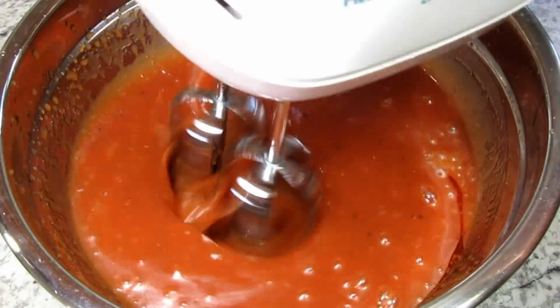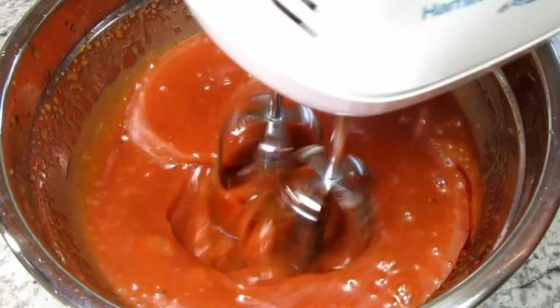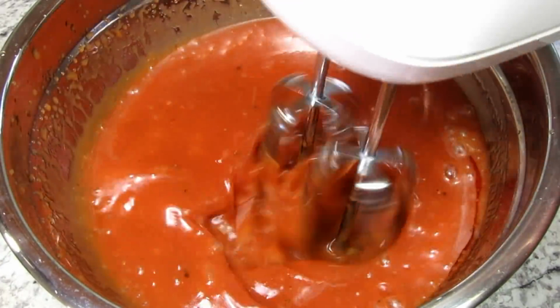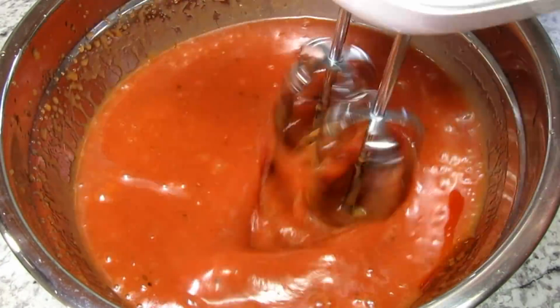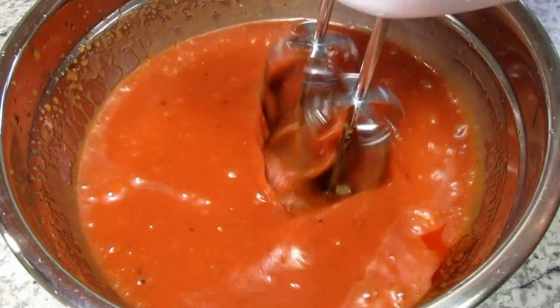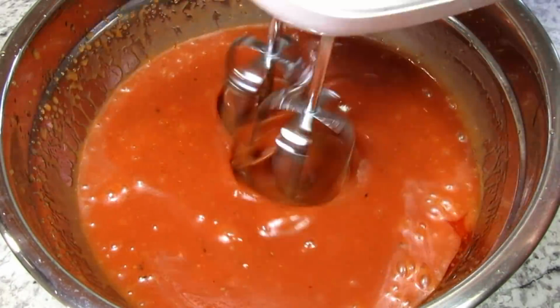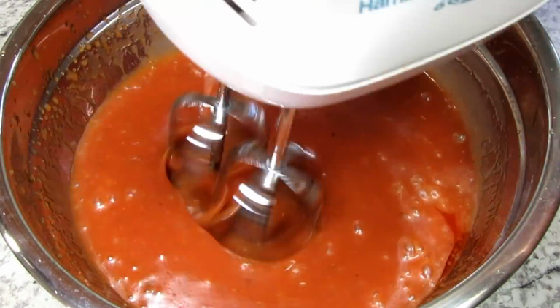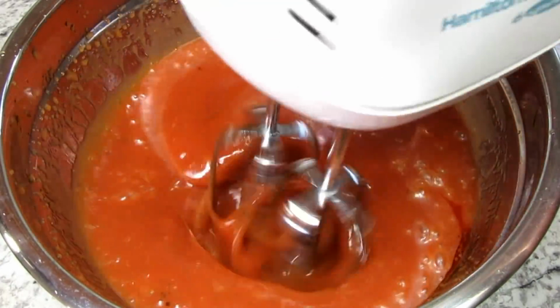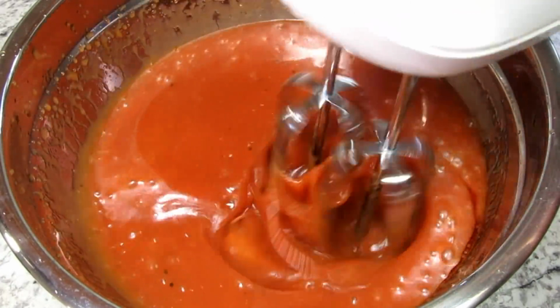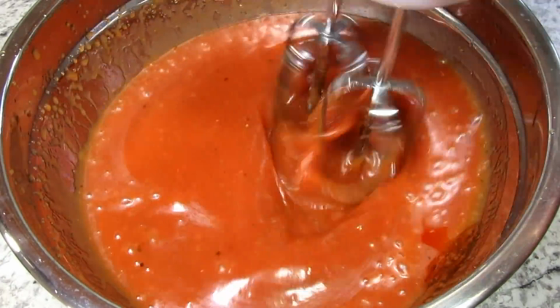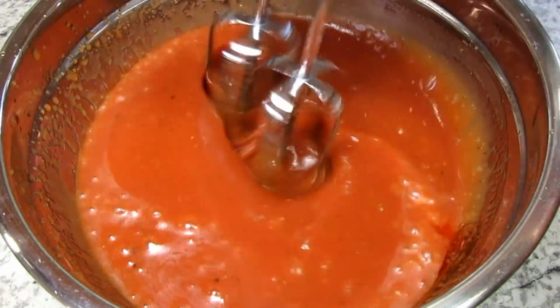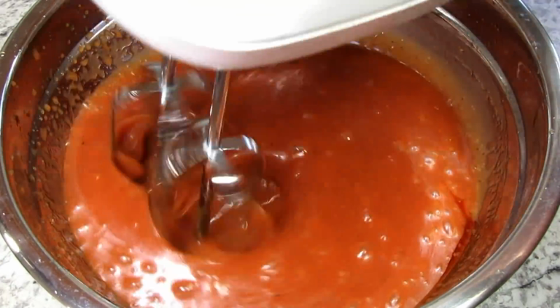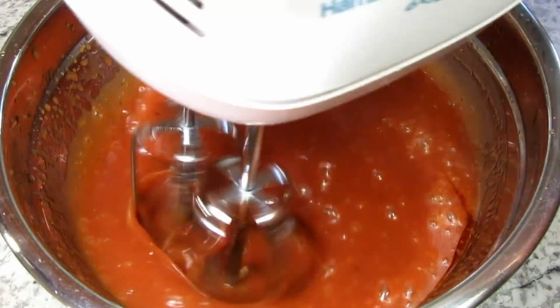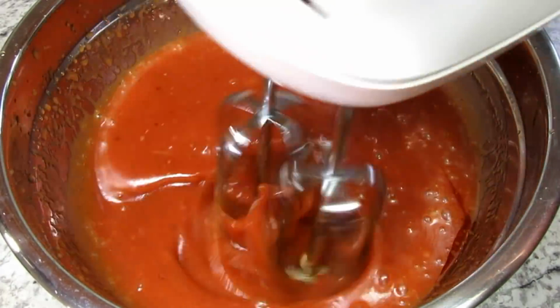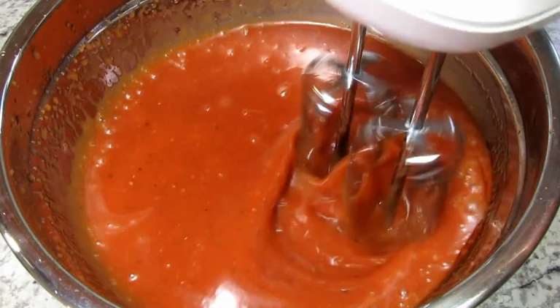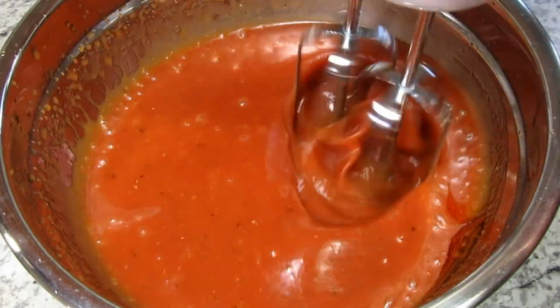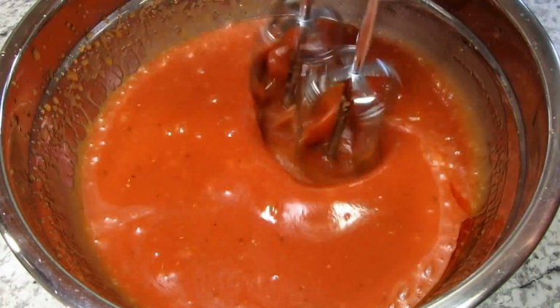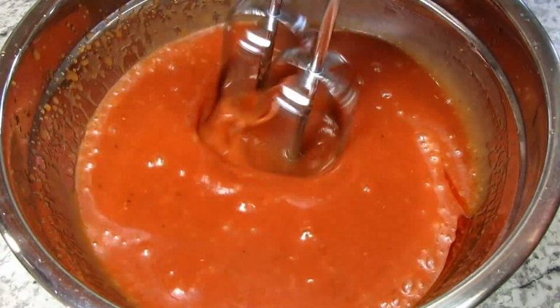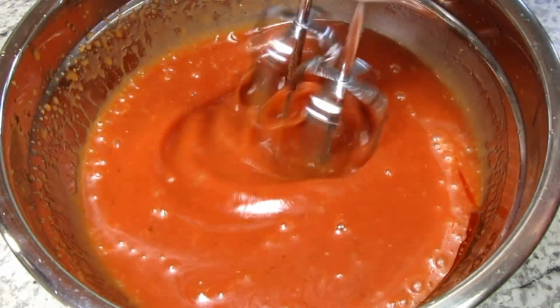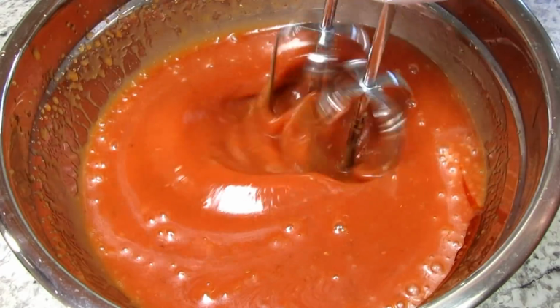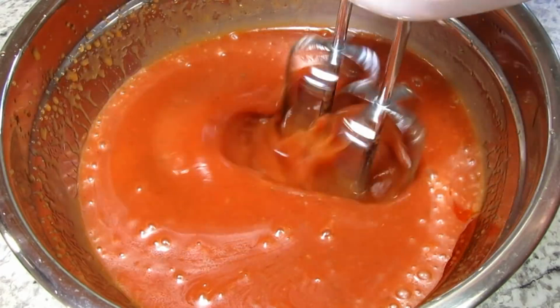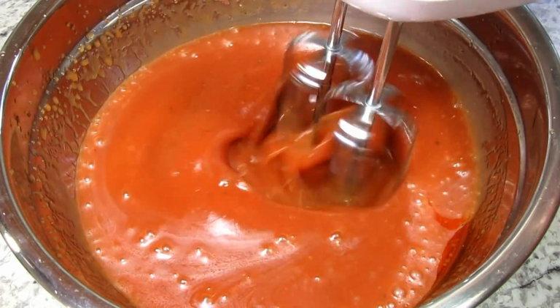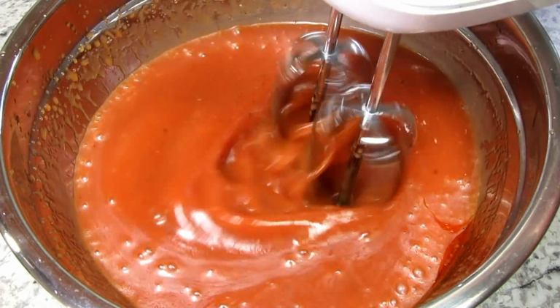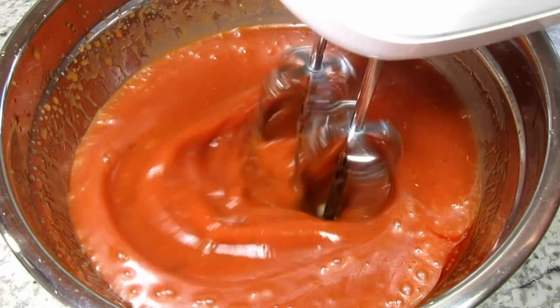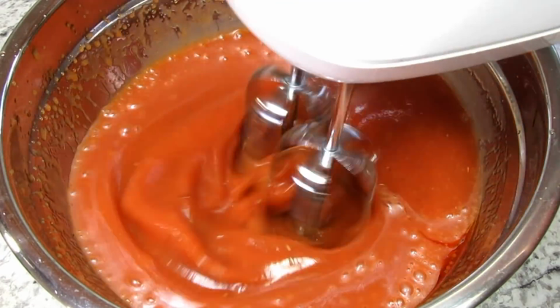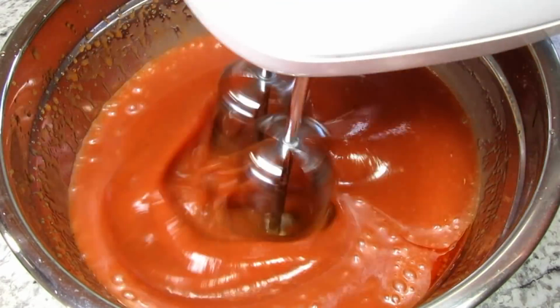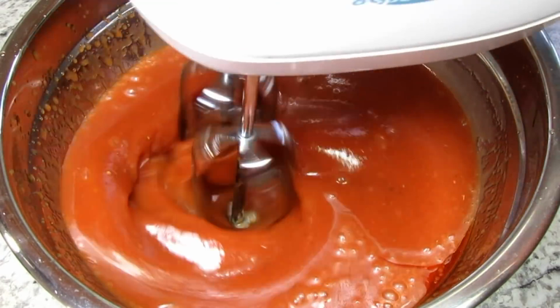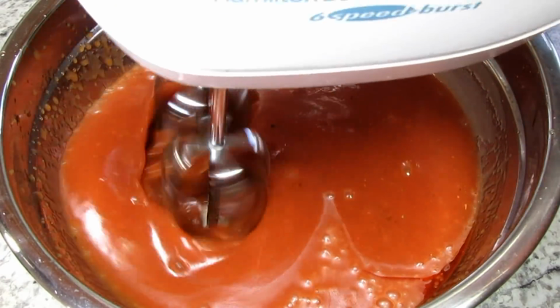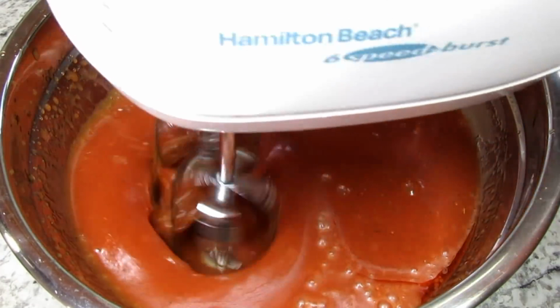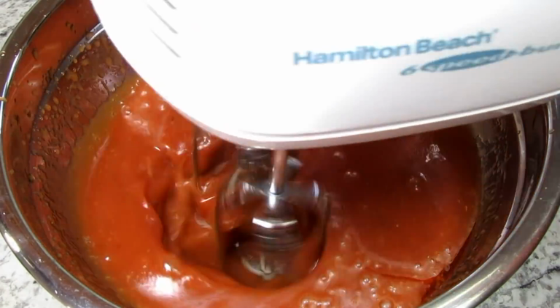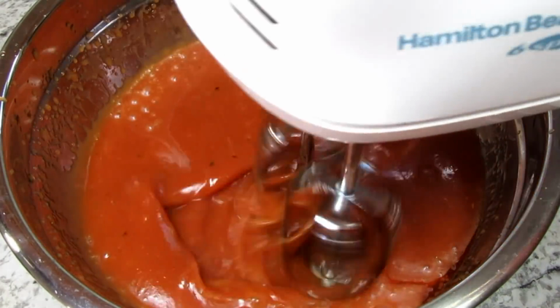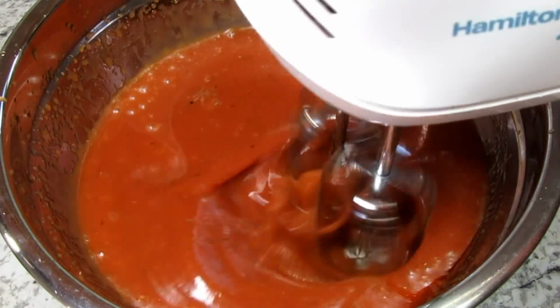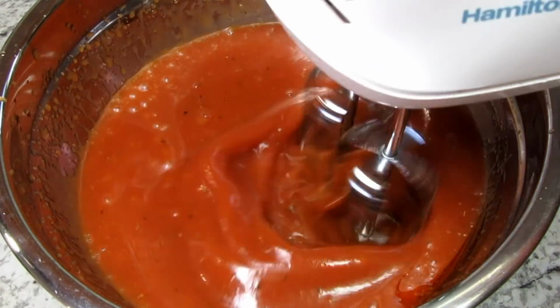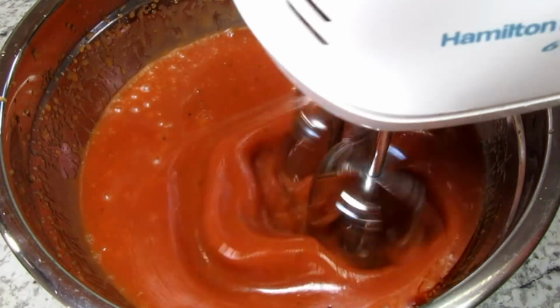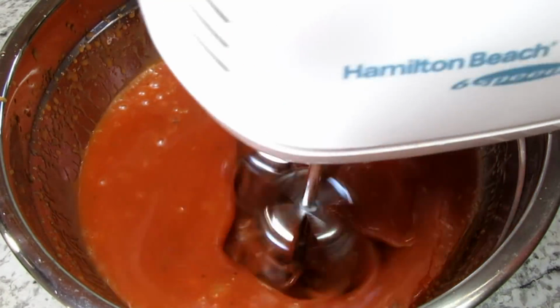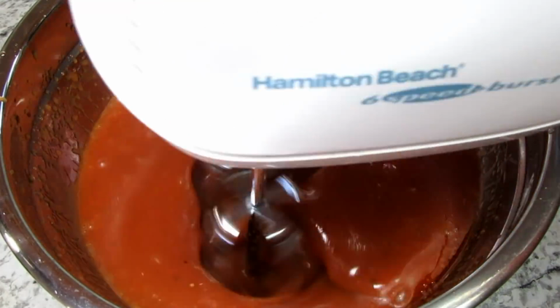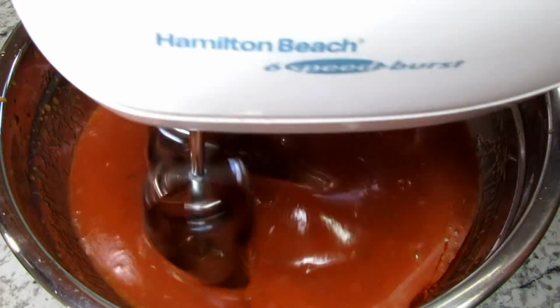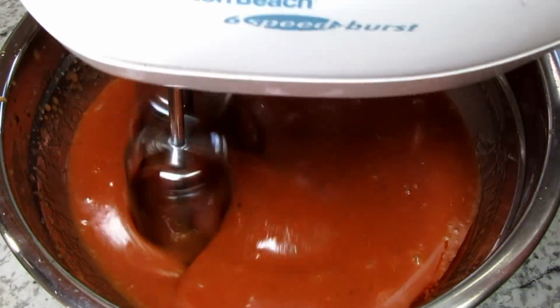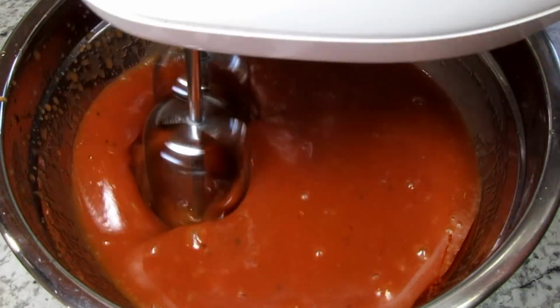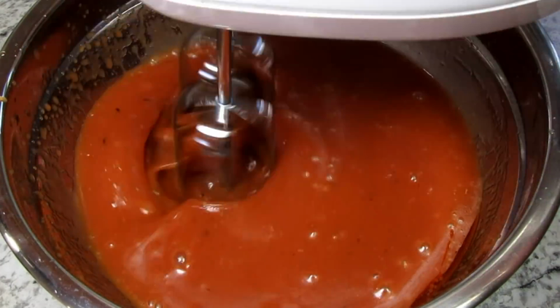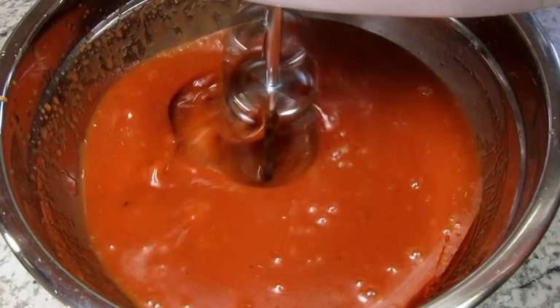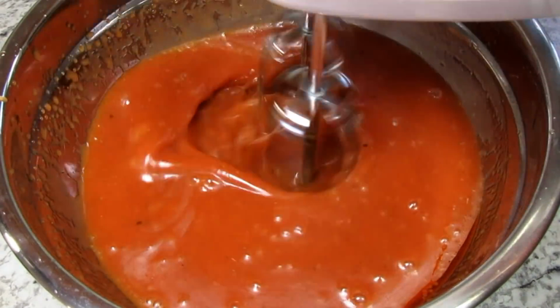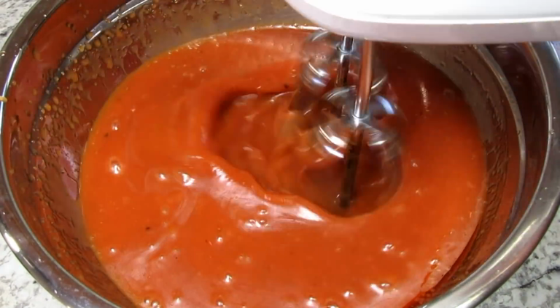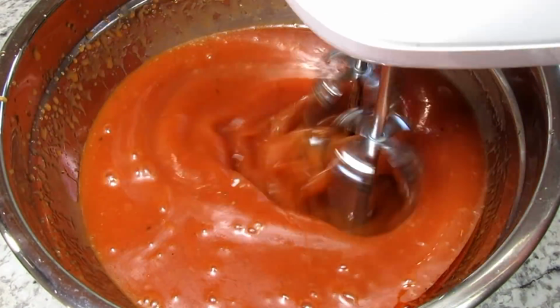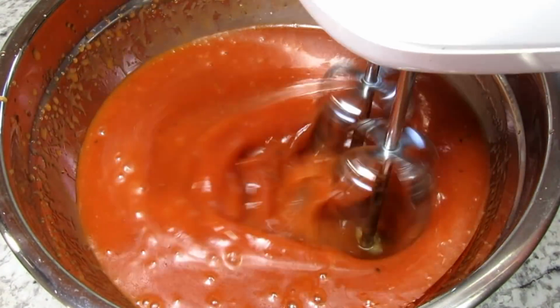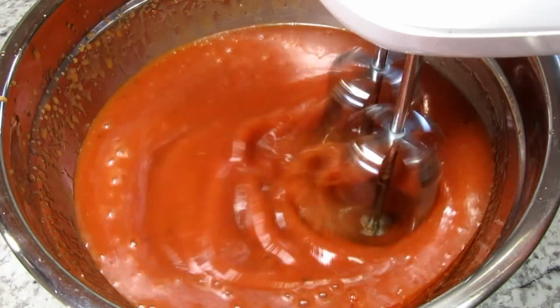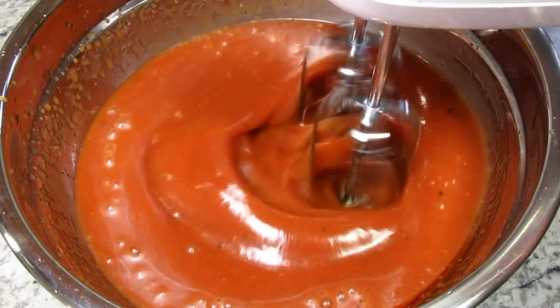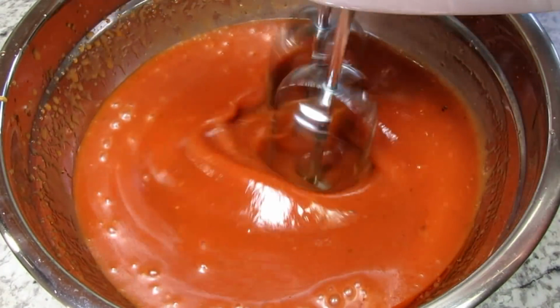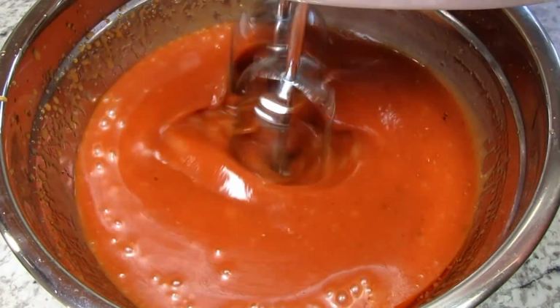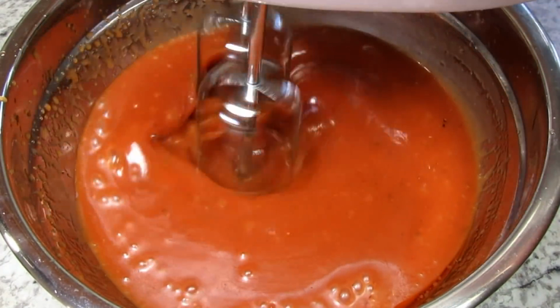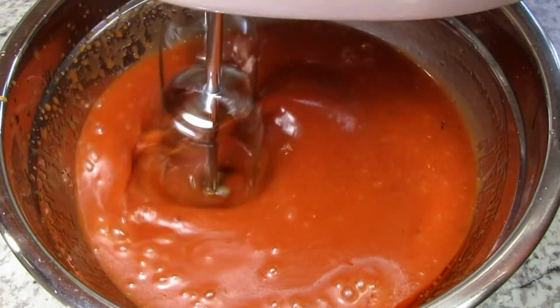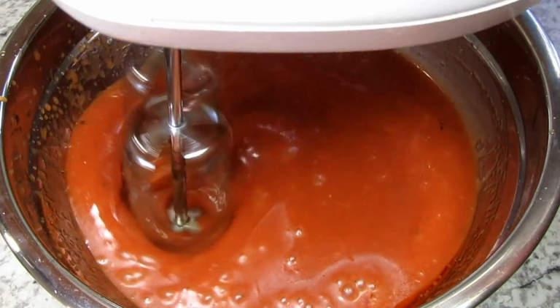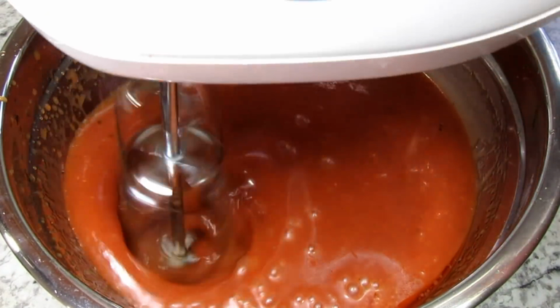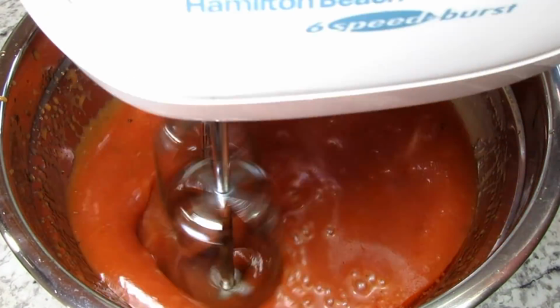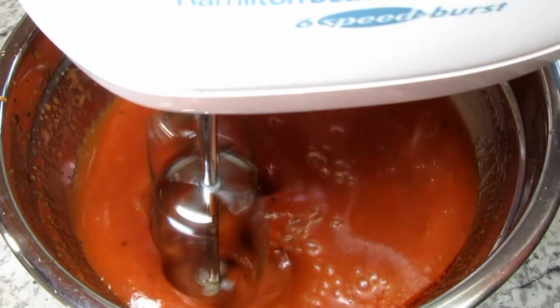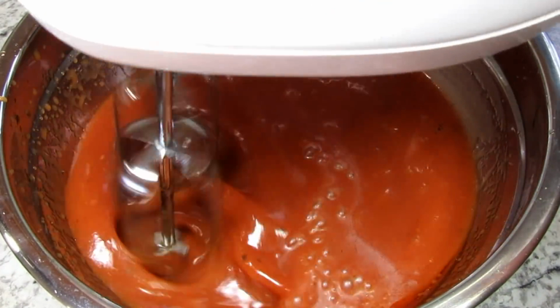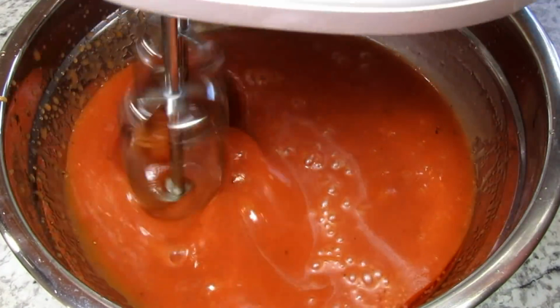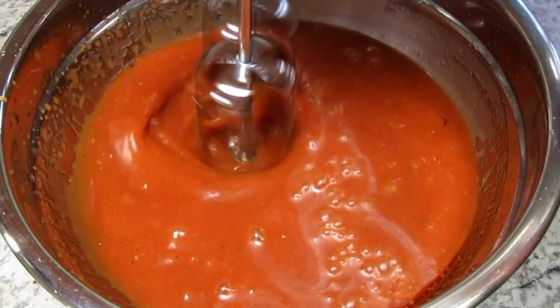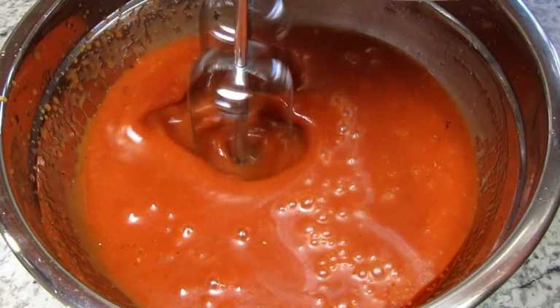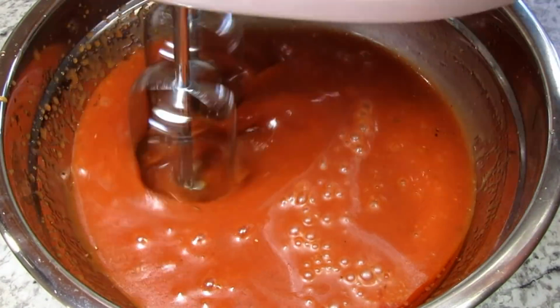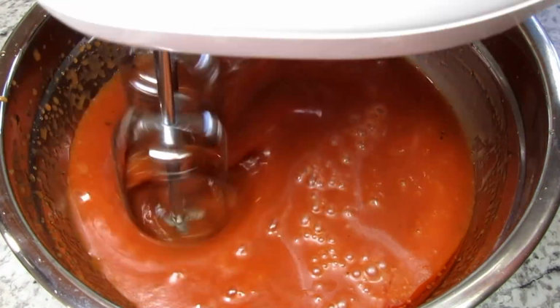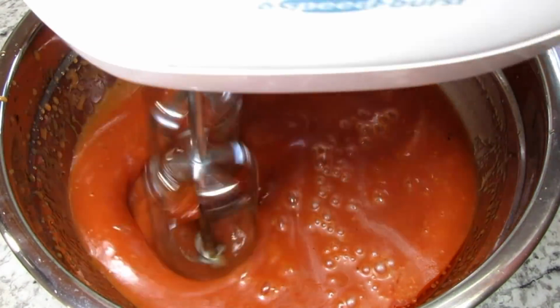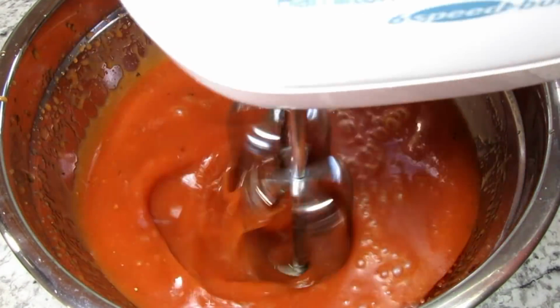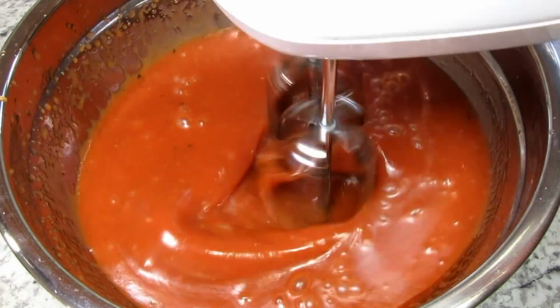I've also made this dressing with a little horseradish and it really adds a nice zing — especially for dipping vegetables and cheese.